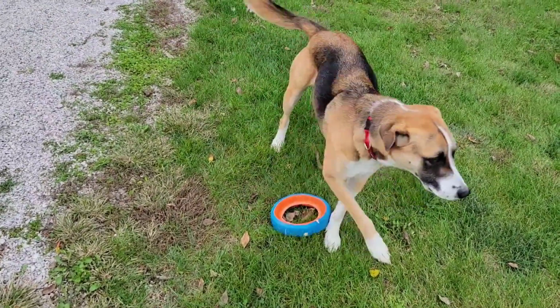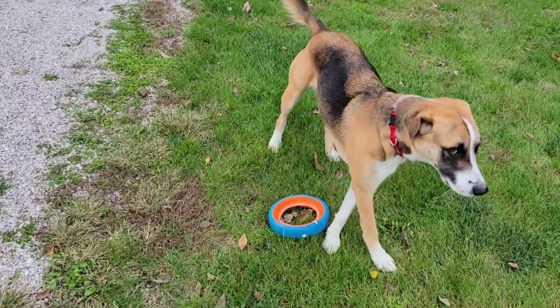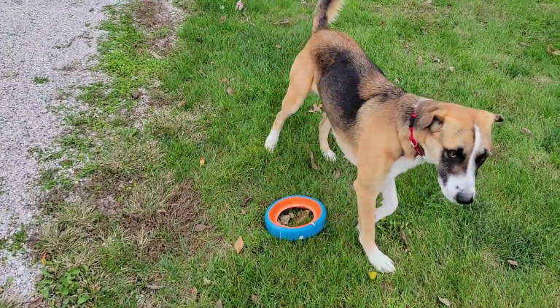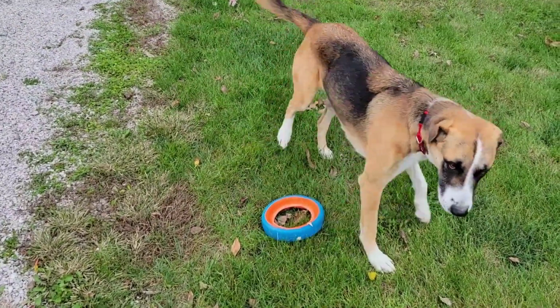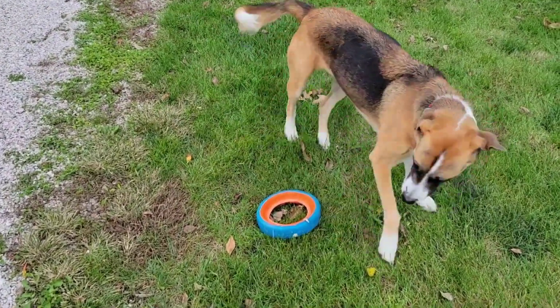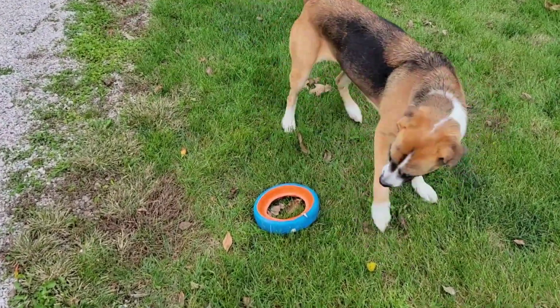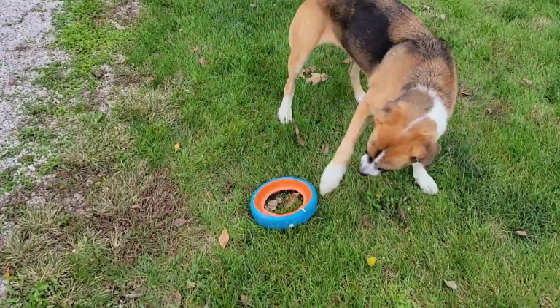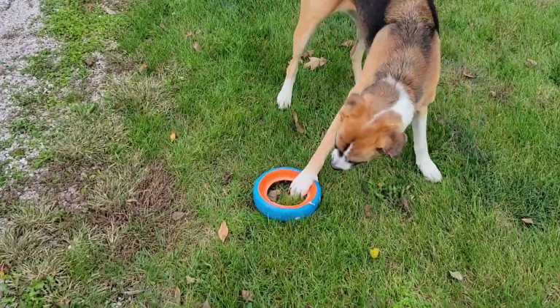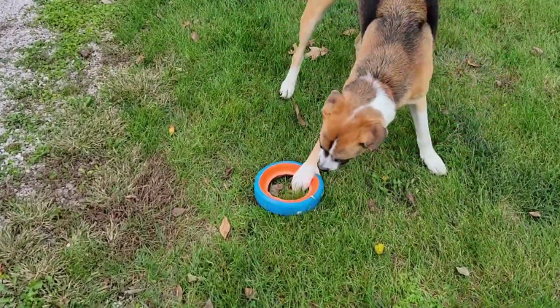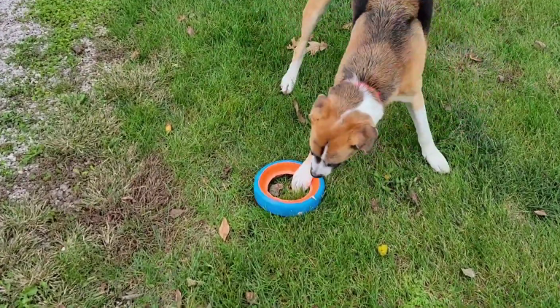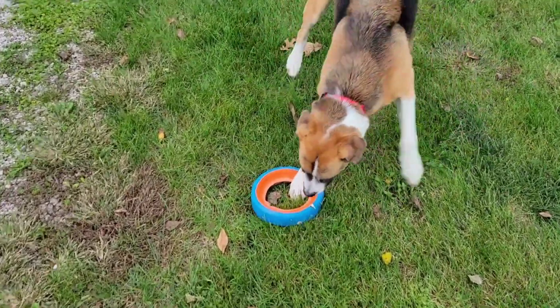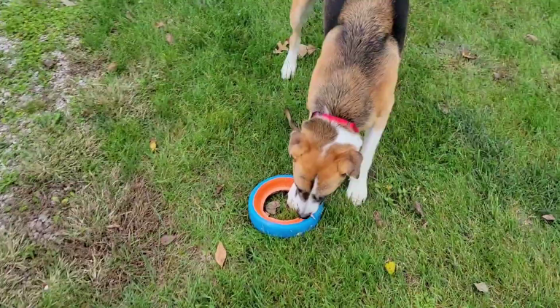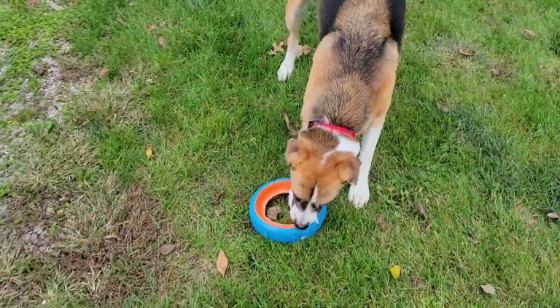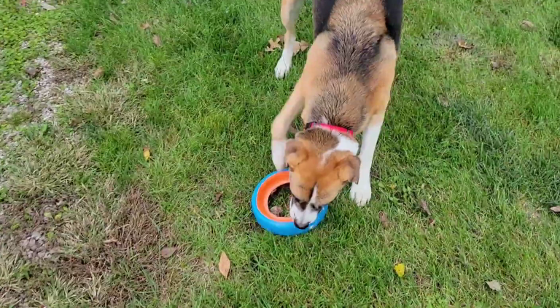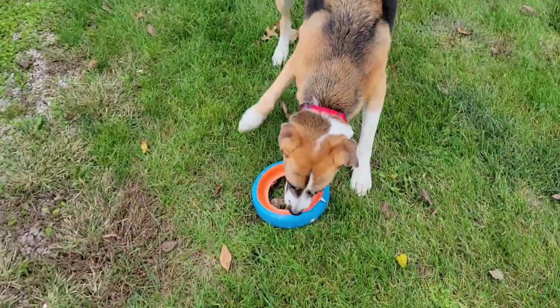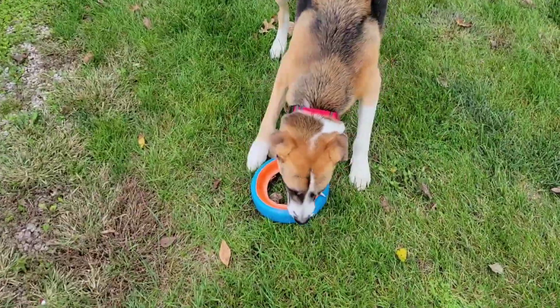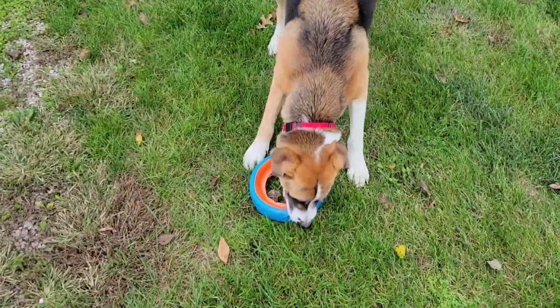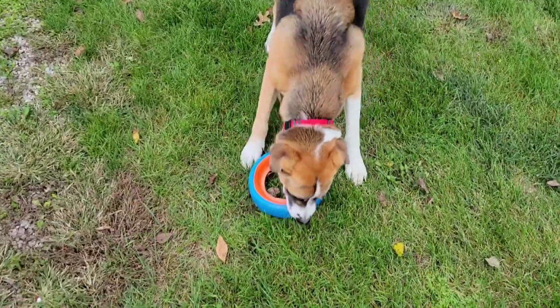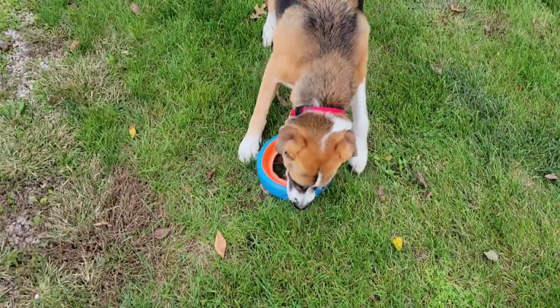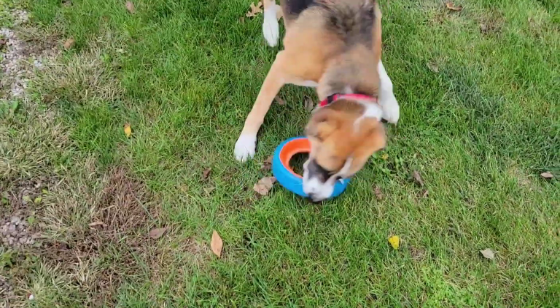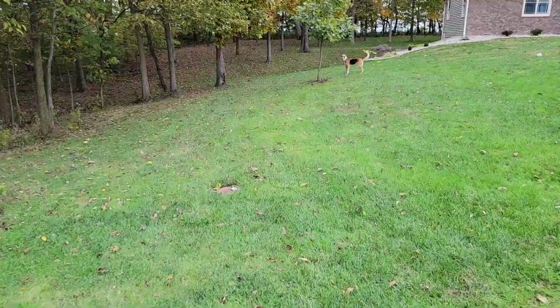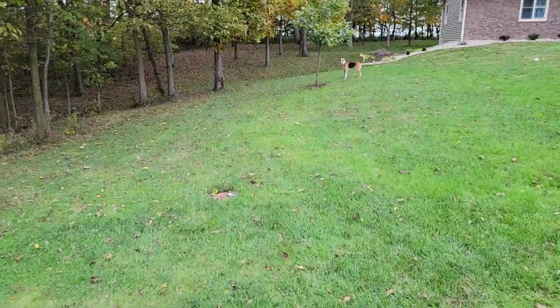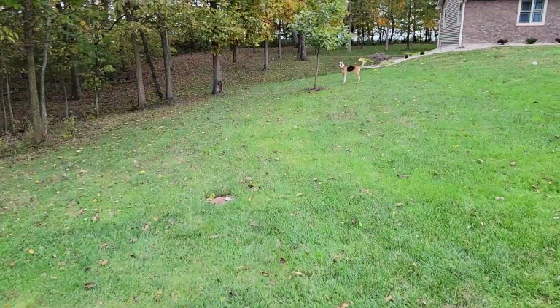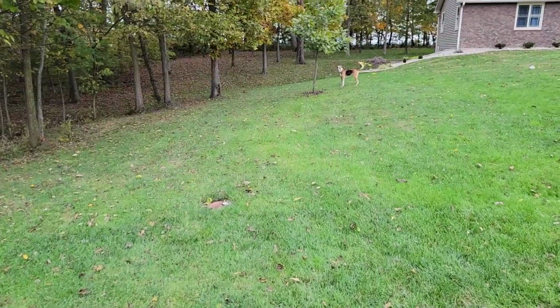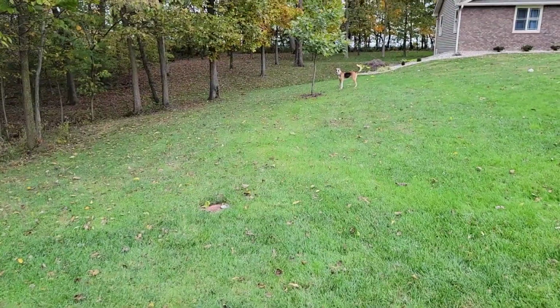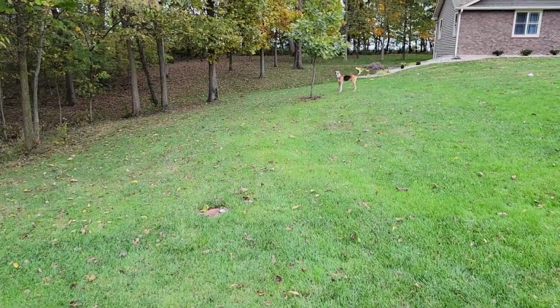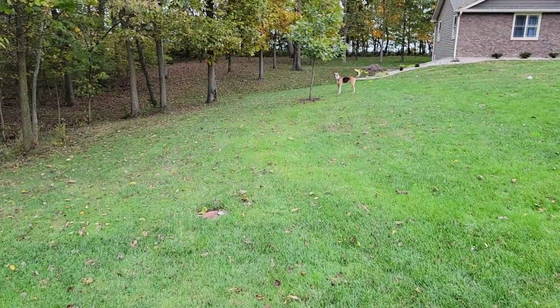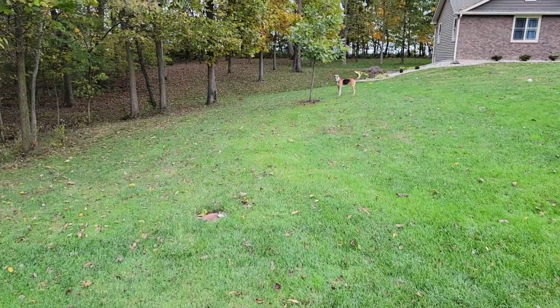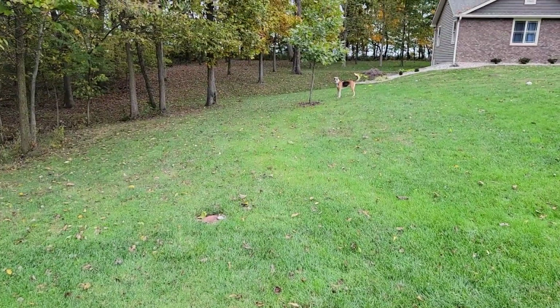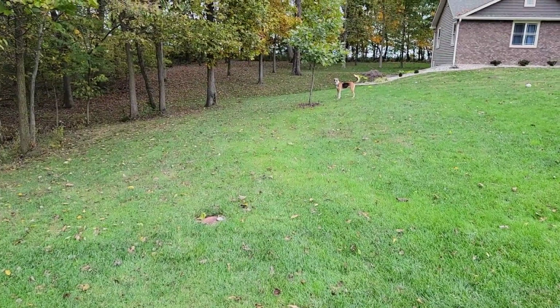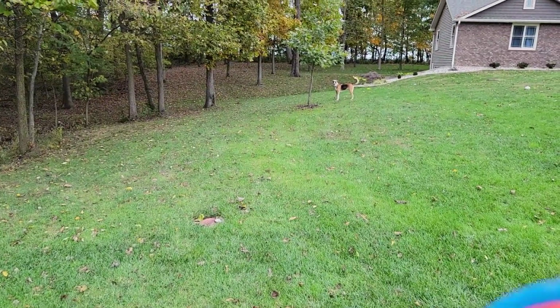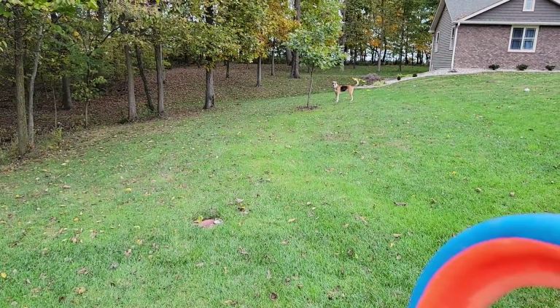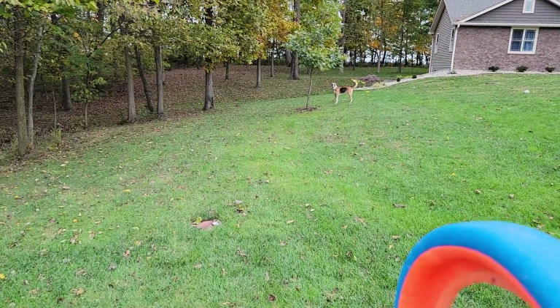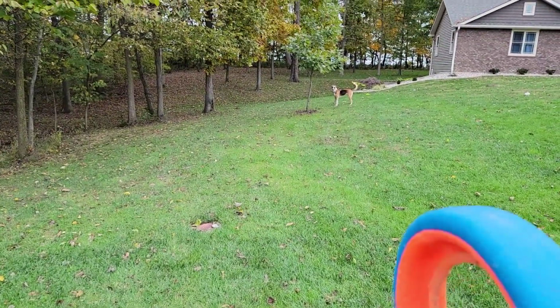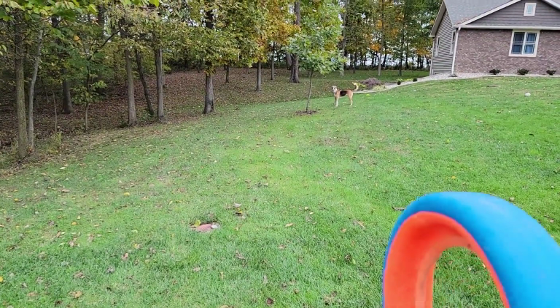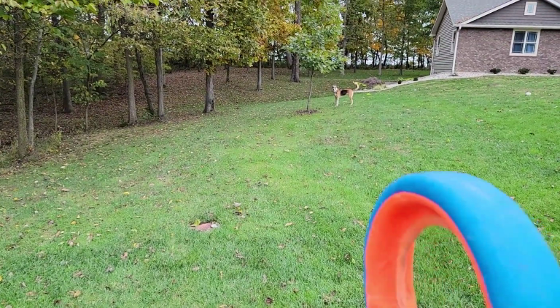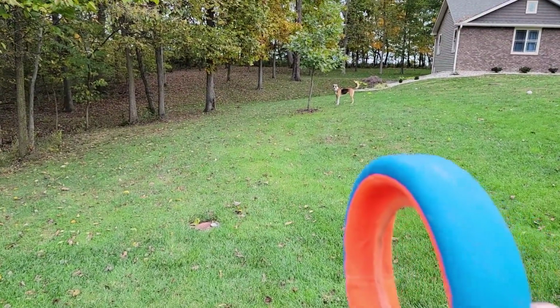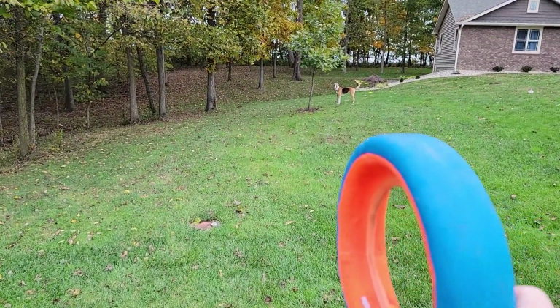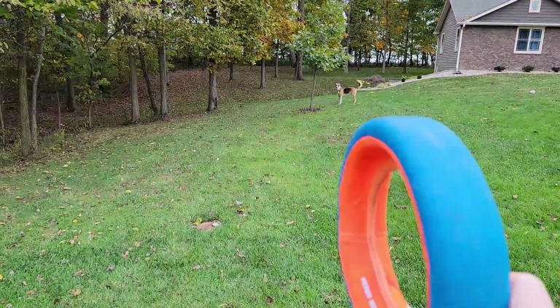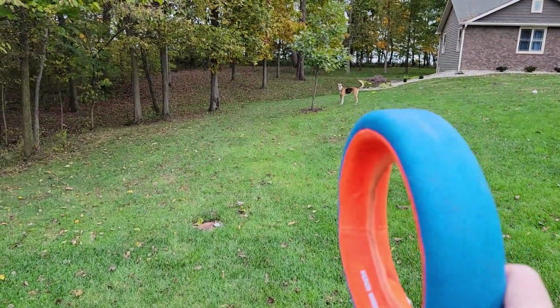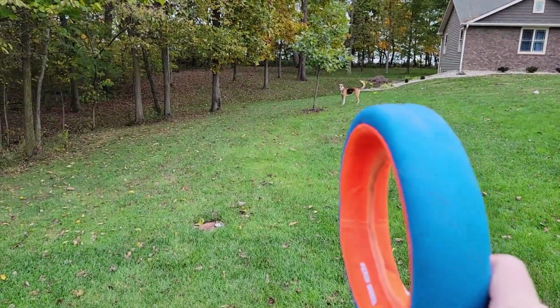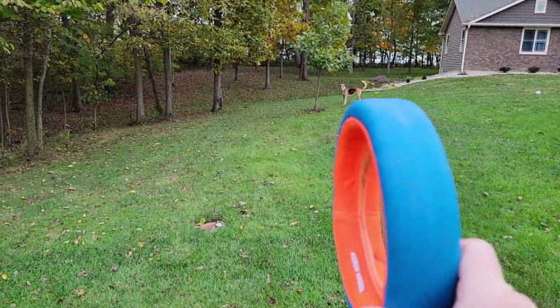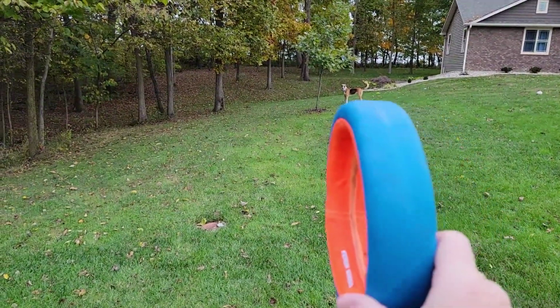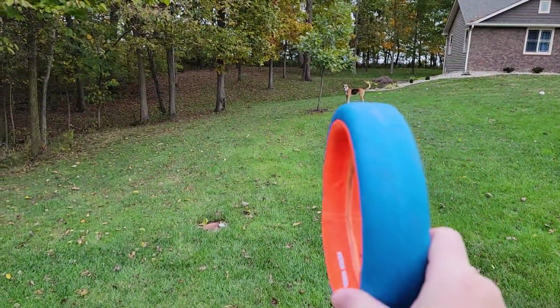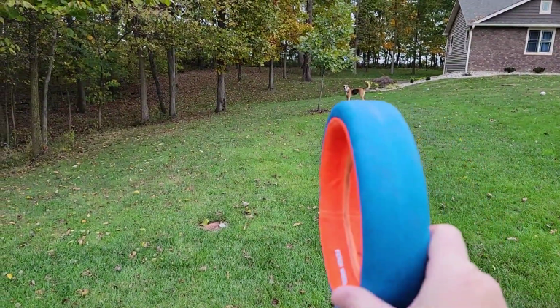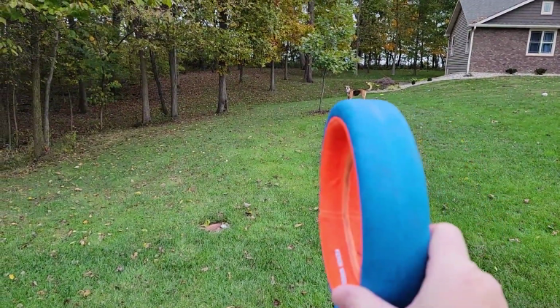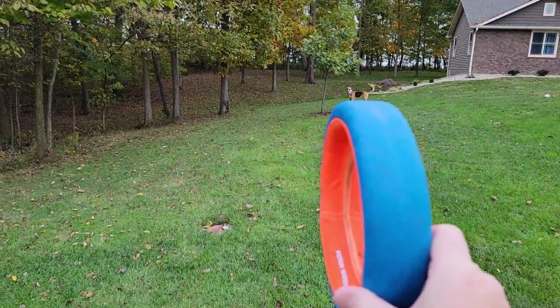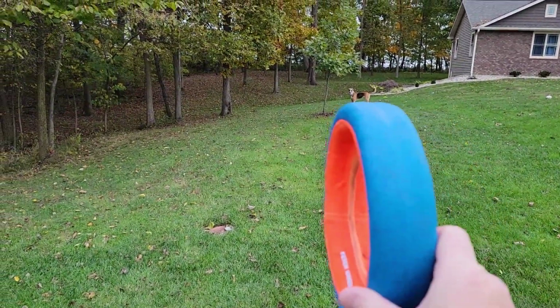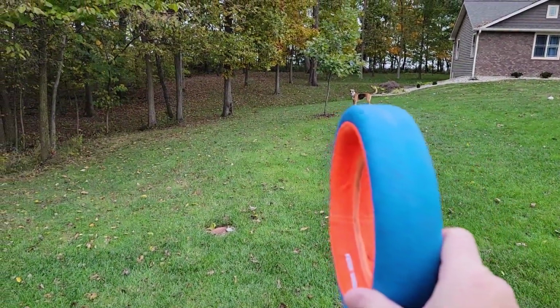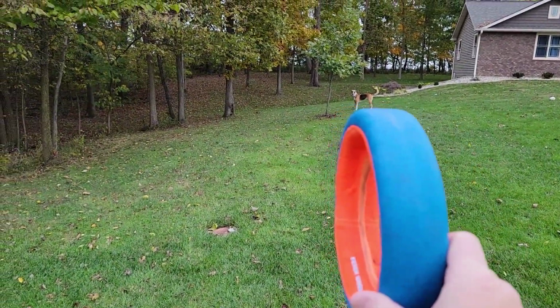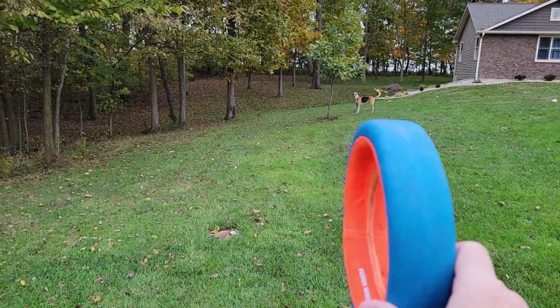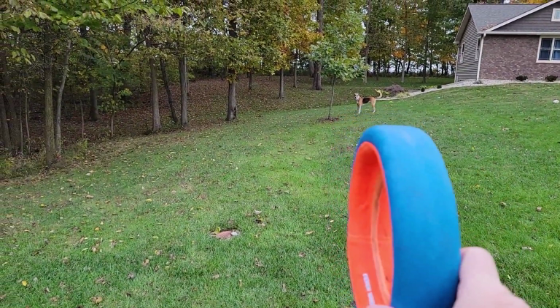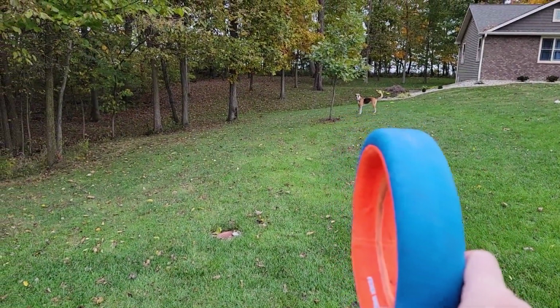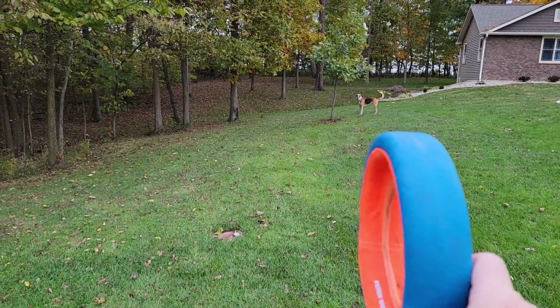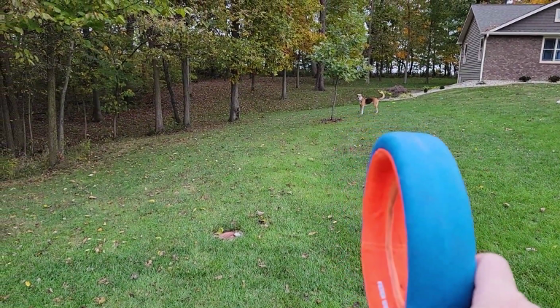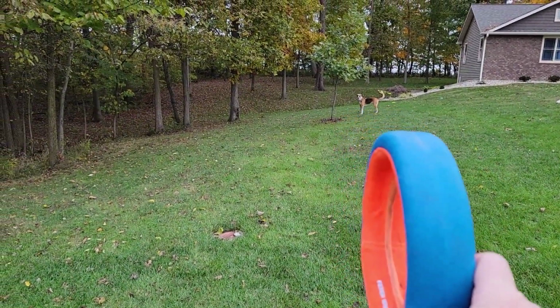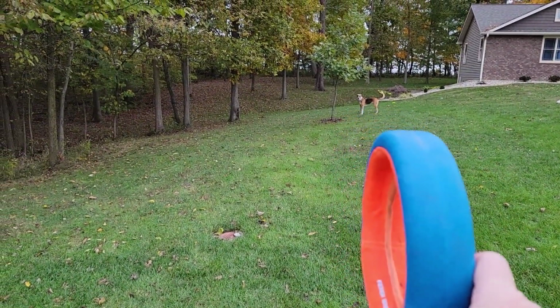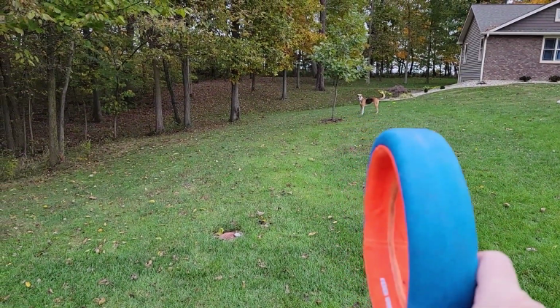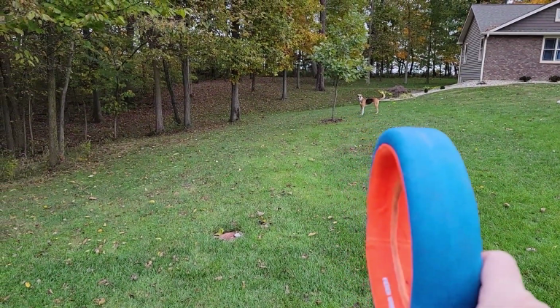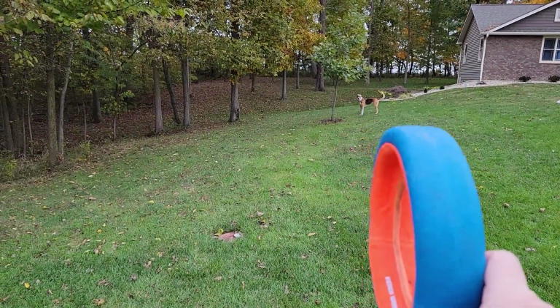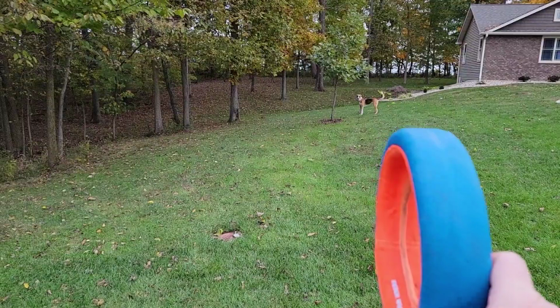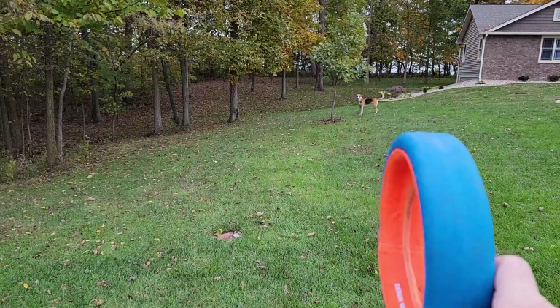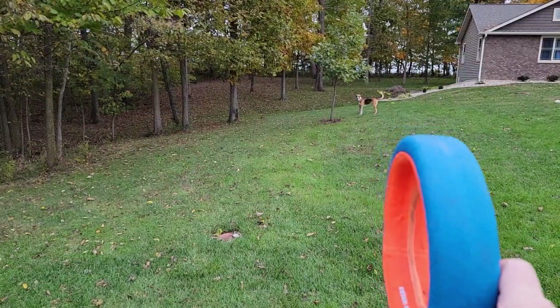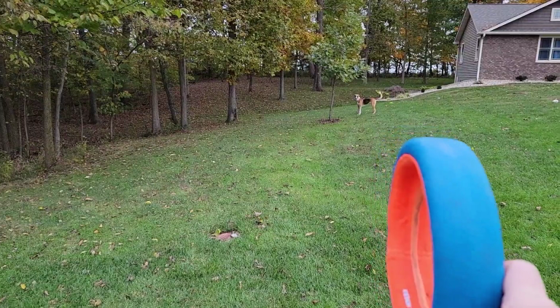The main reason we like it is because it rolls. If you throw it like this, it rolls.